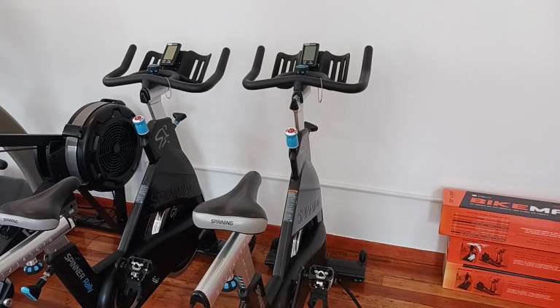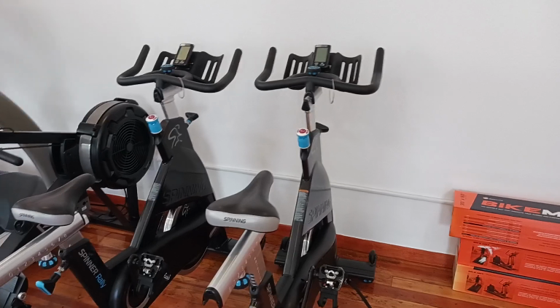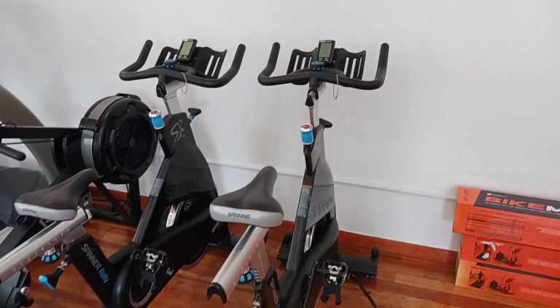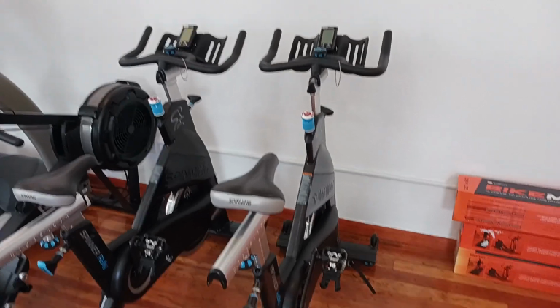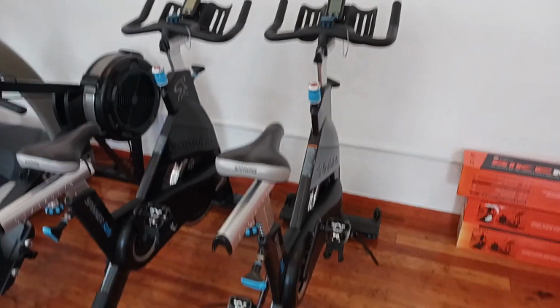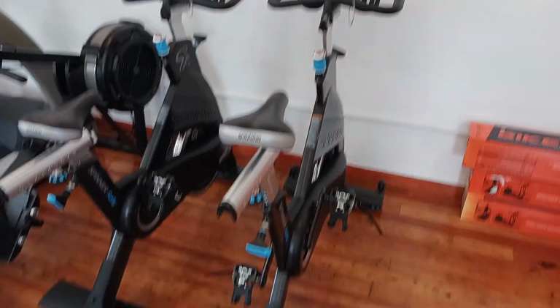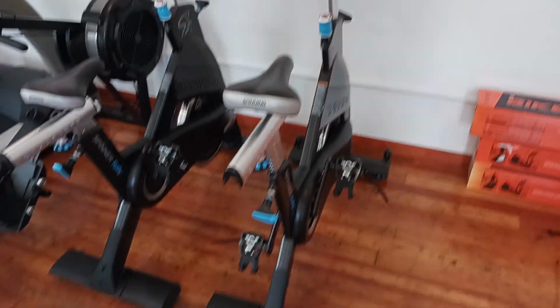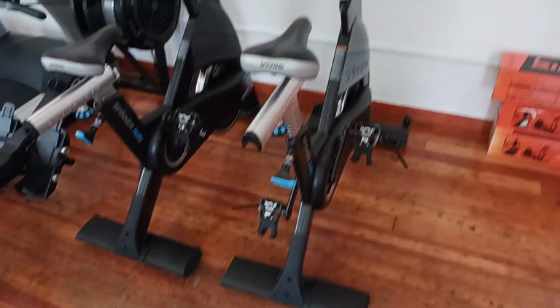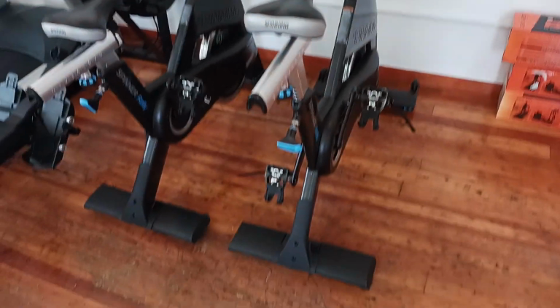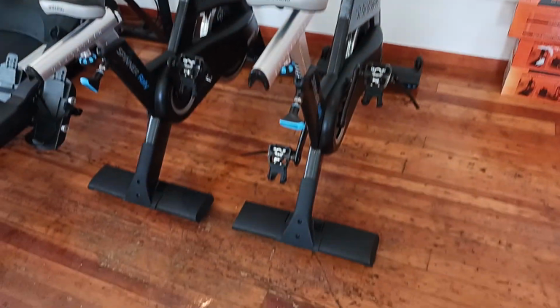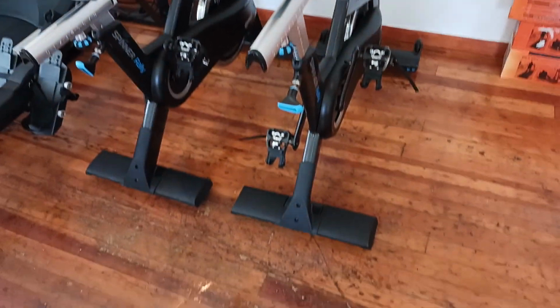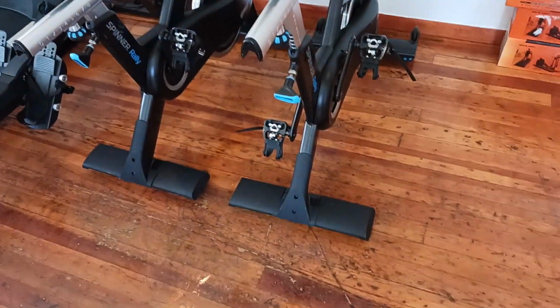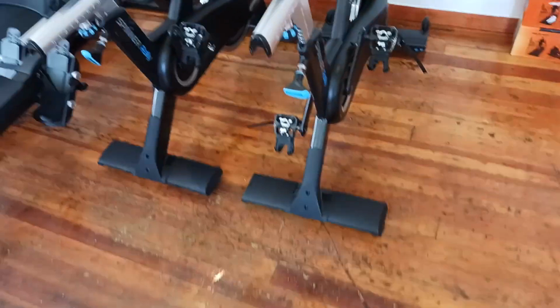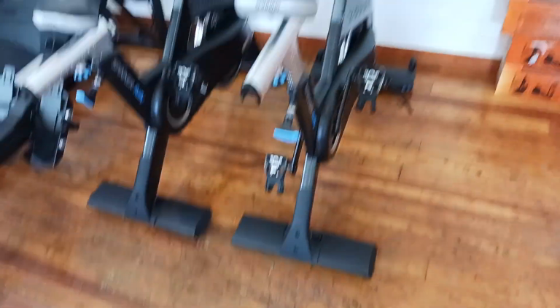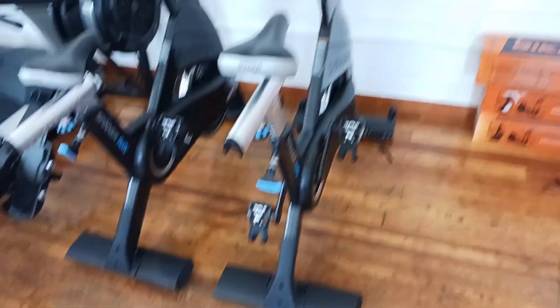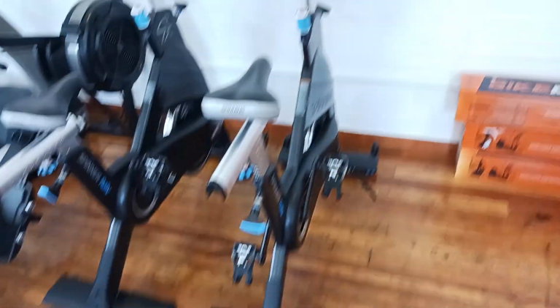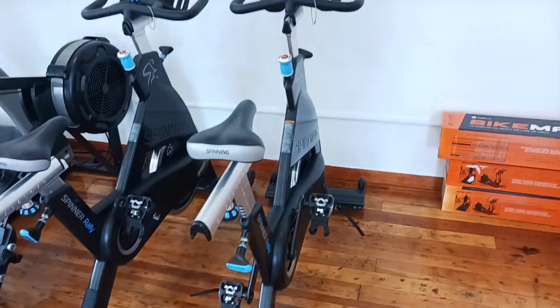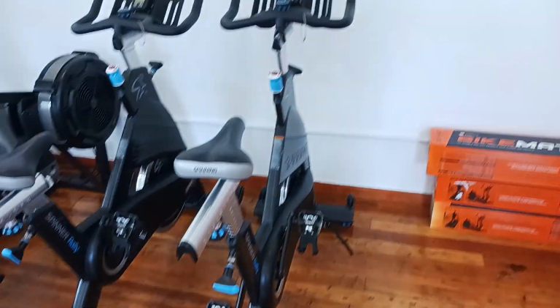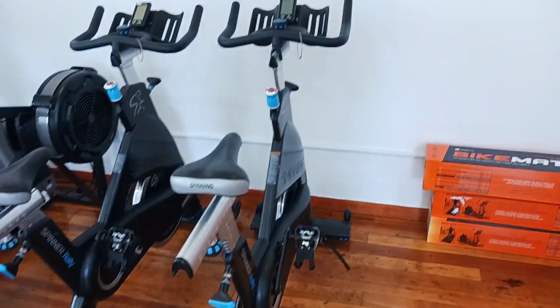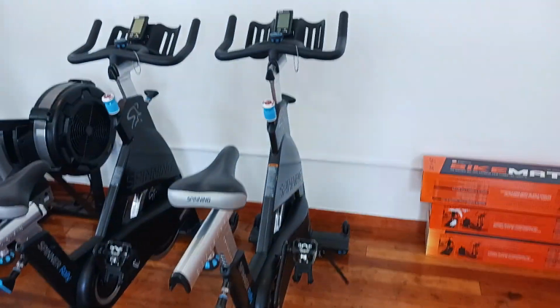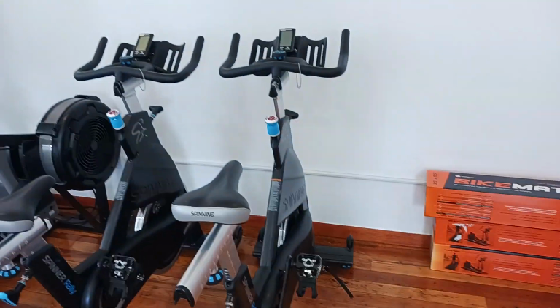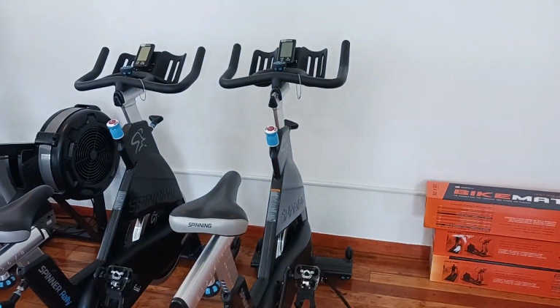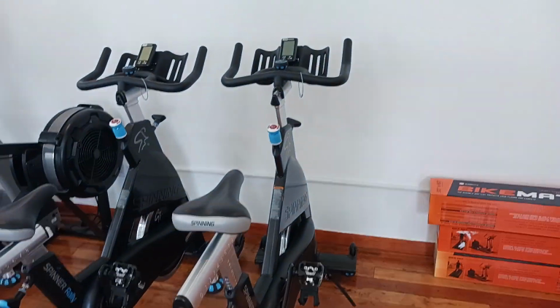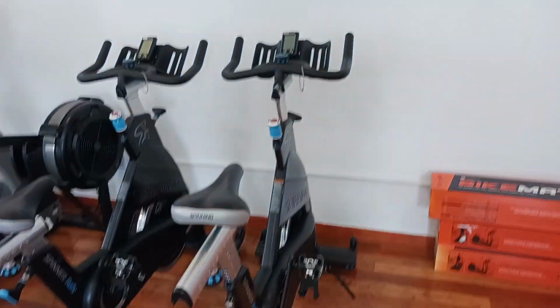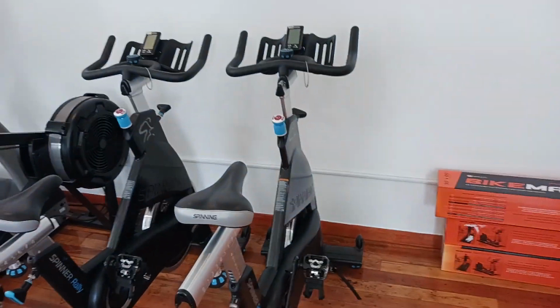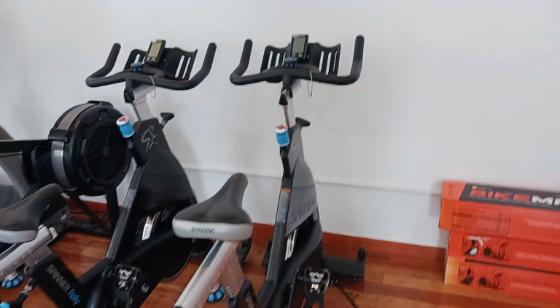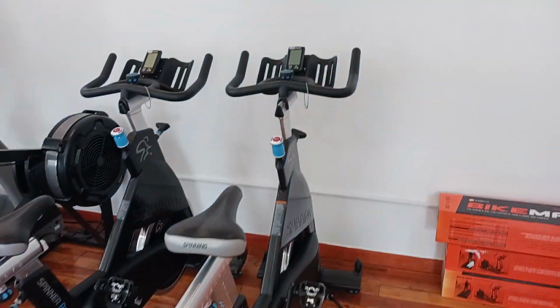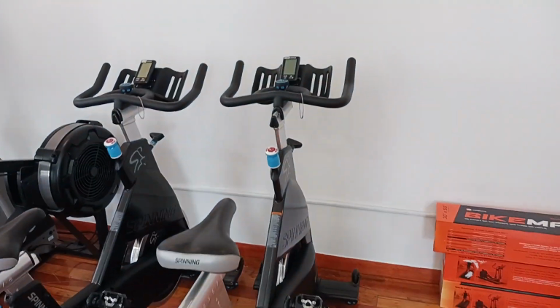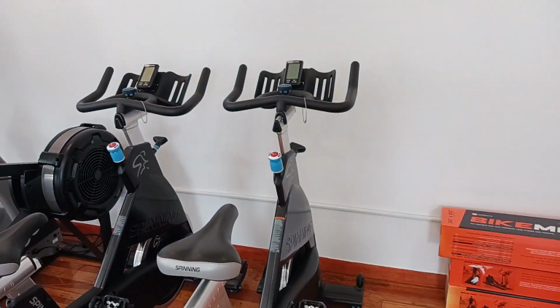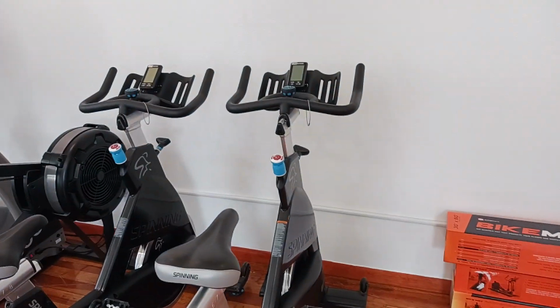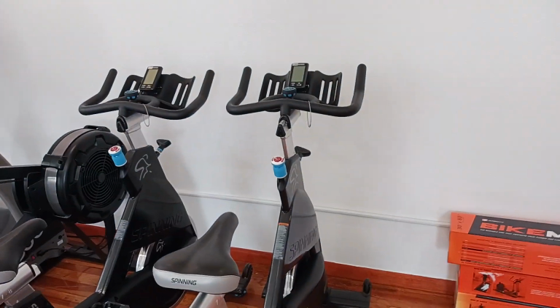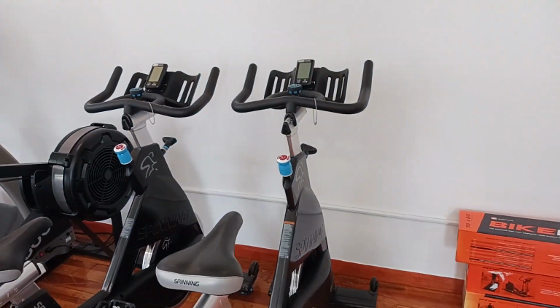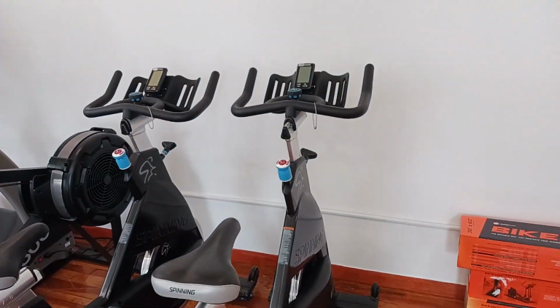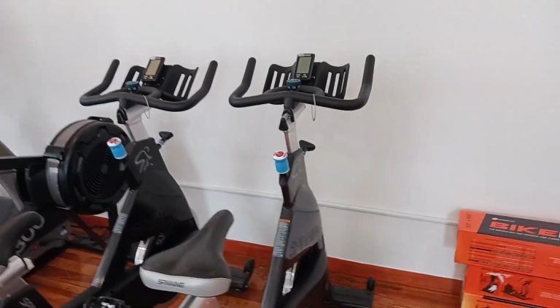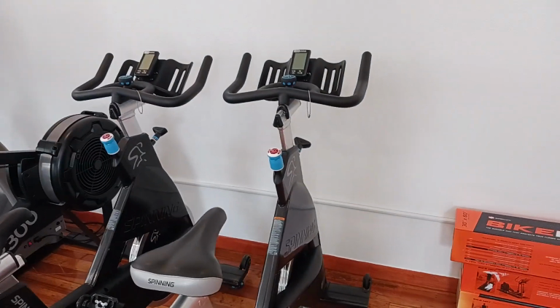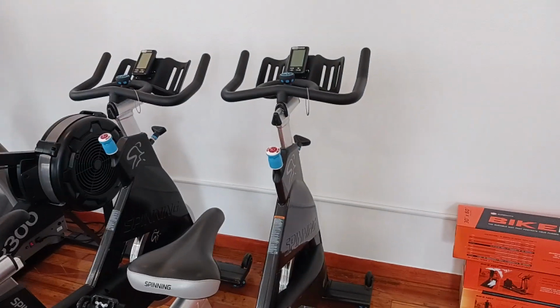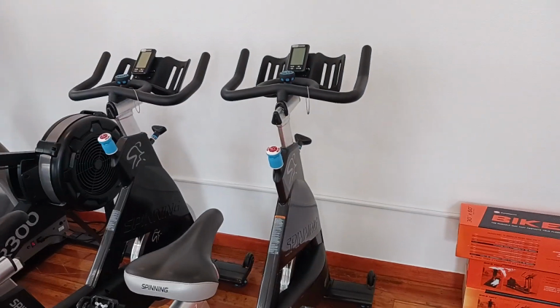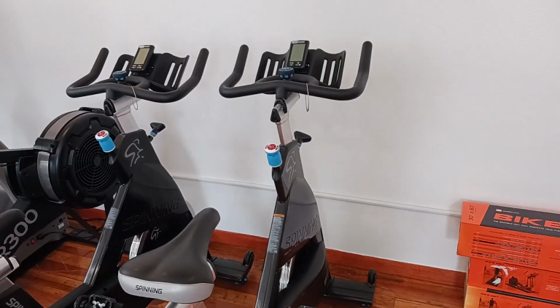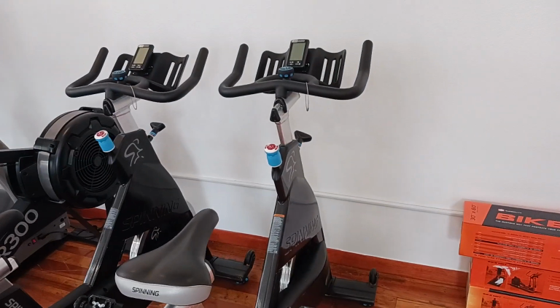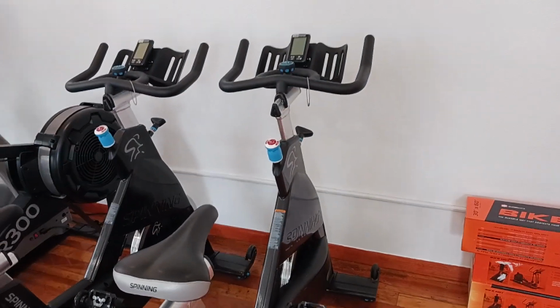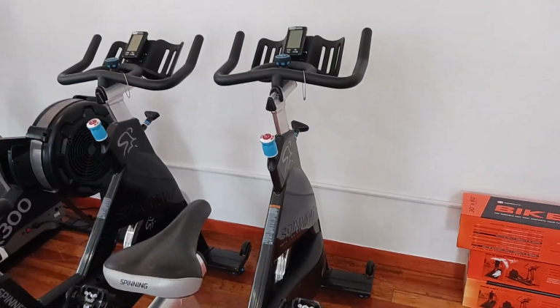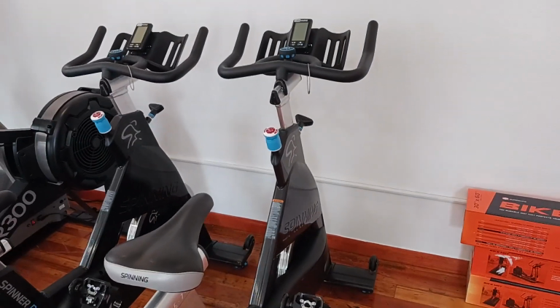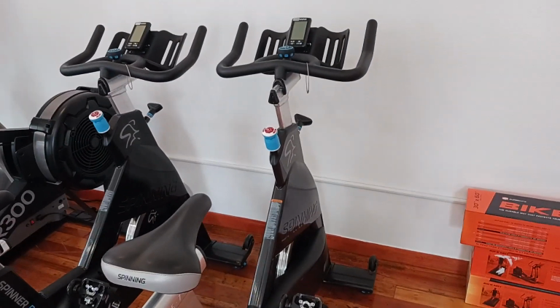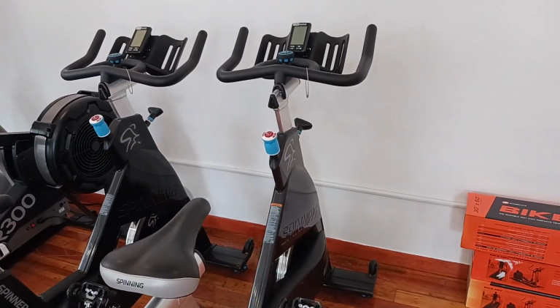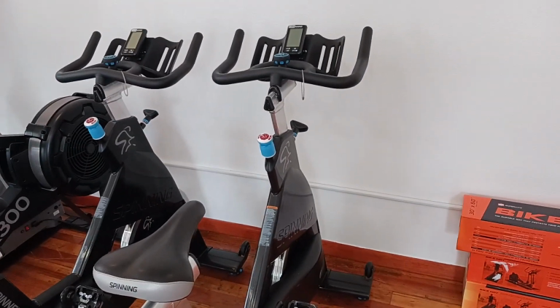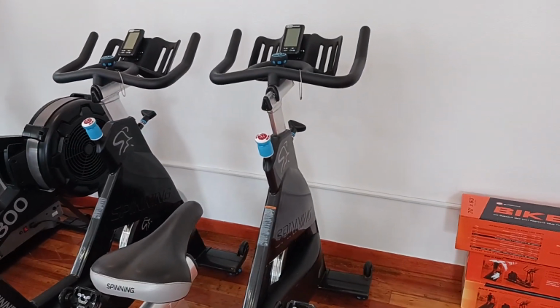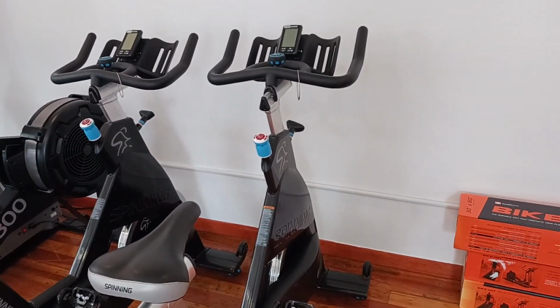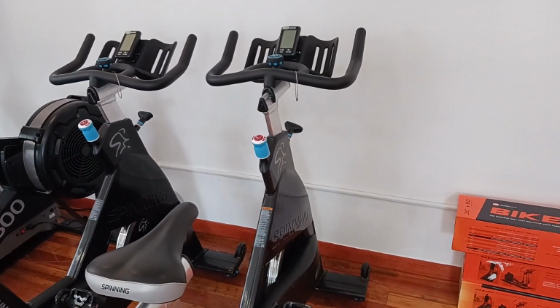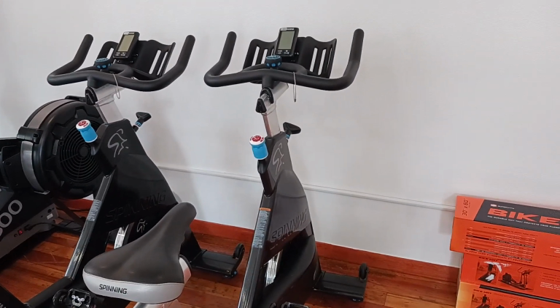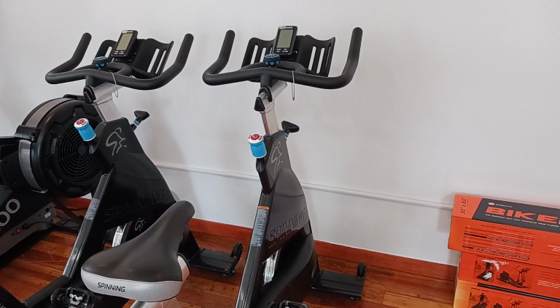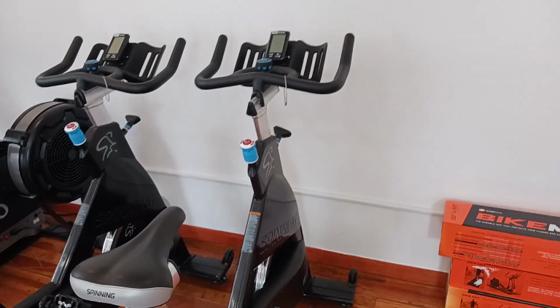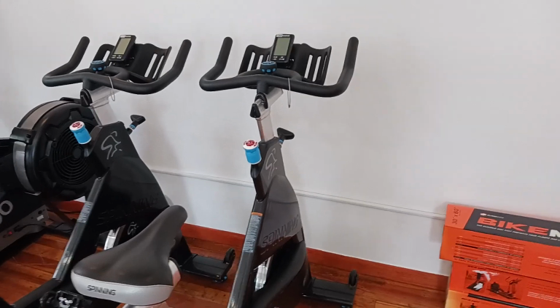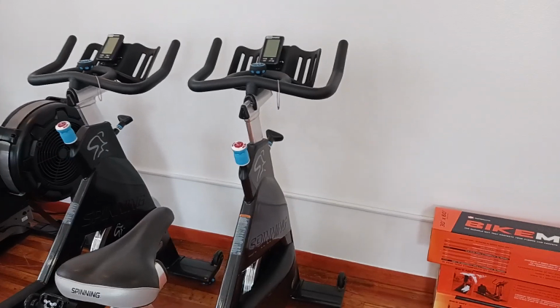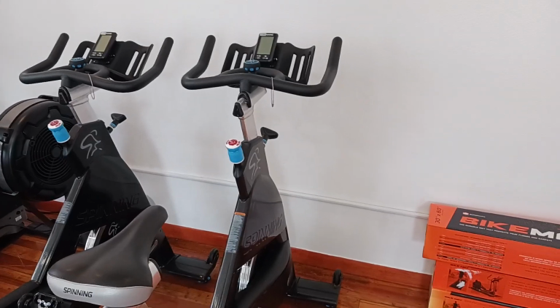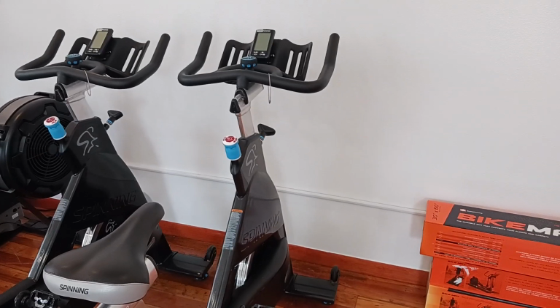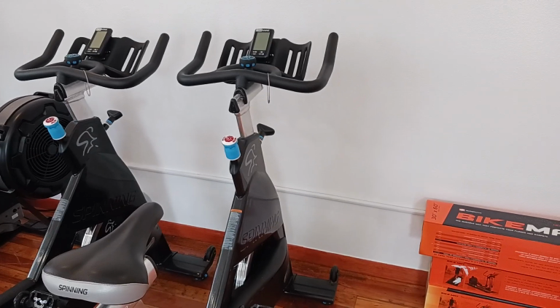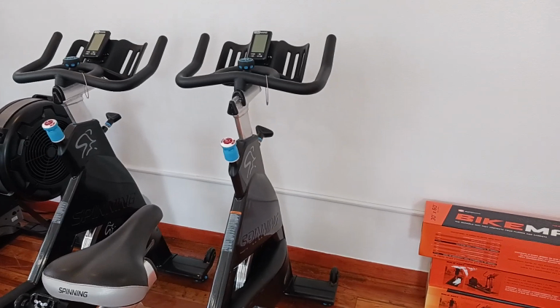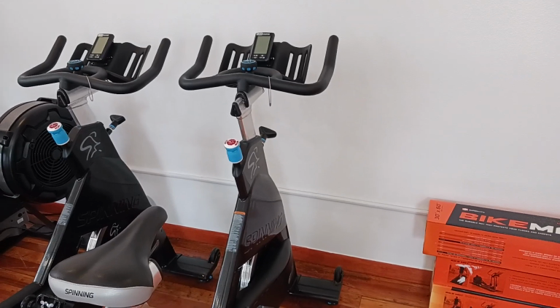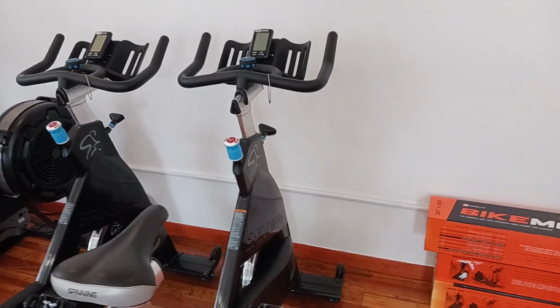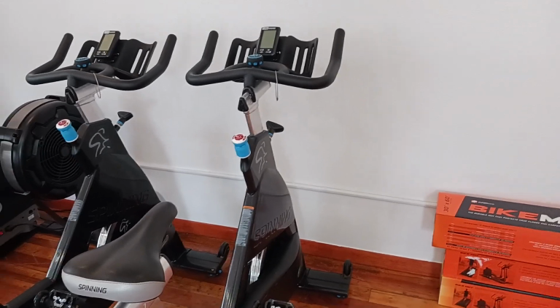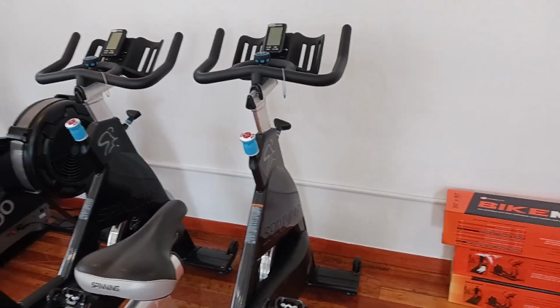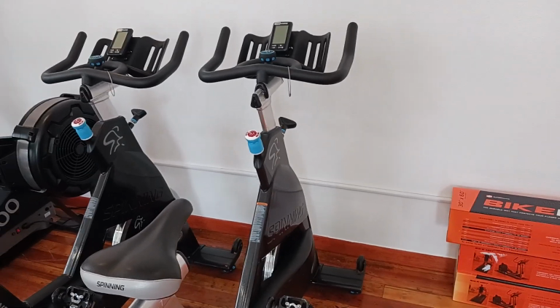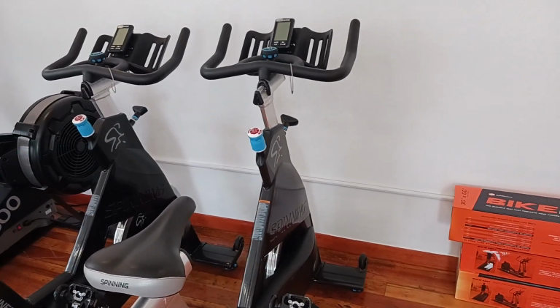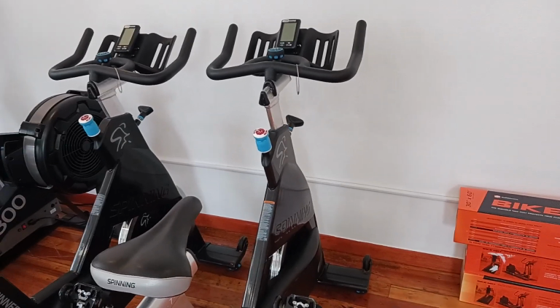Hey guys, welcome back to the Colorado Cardio YouTube channel. Today I'm going to show you guys the Precore Spinner Rally Spin Bike.